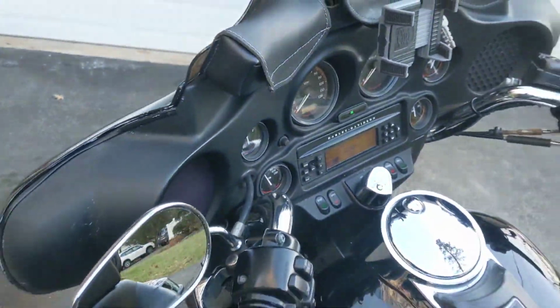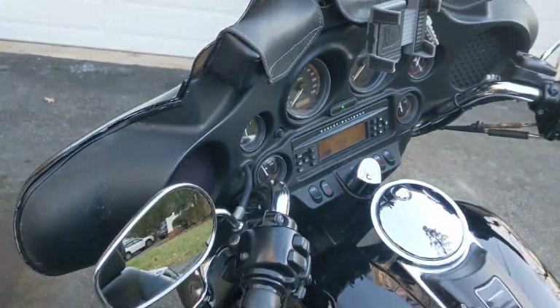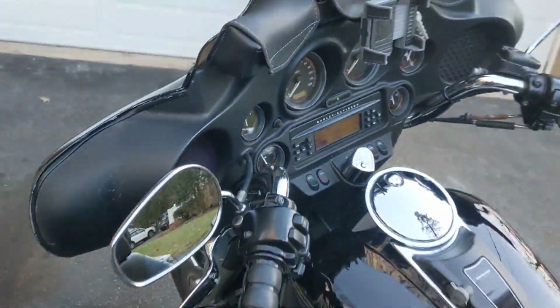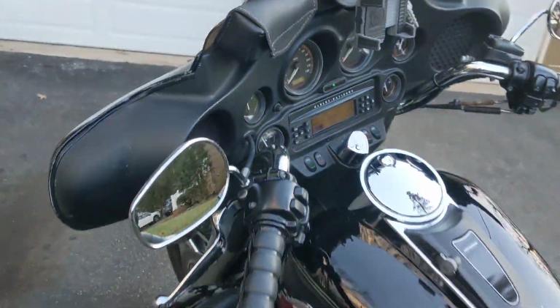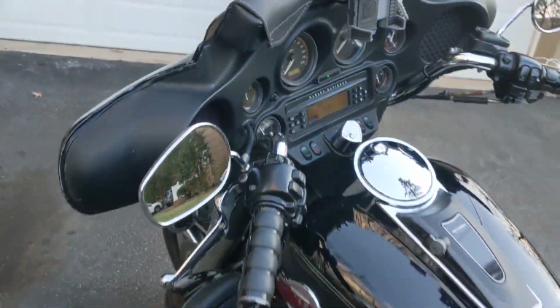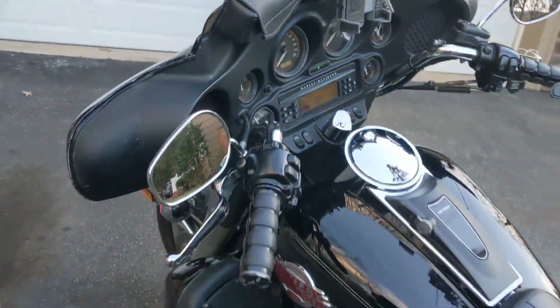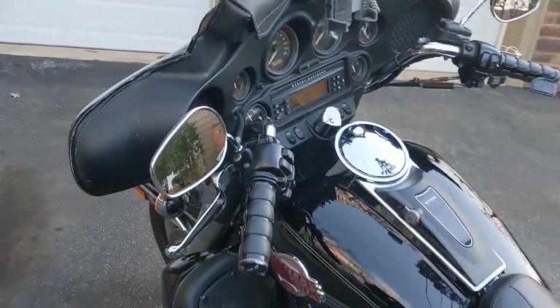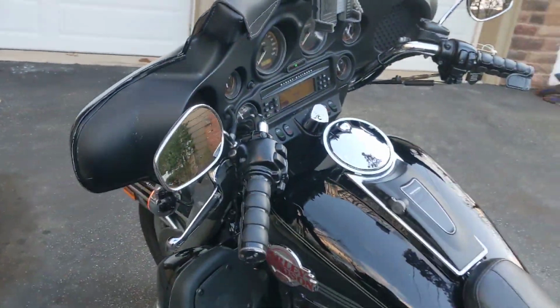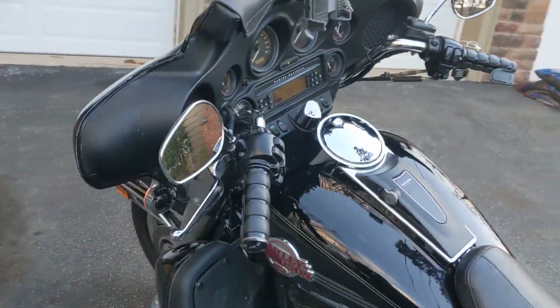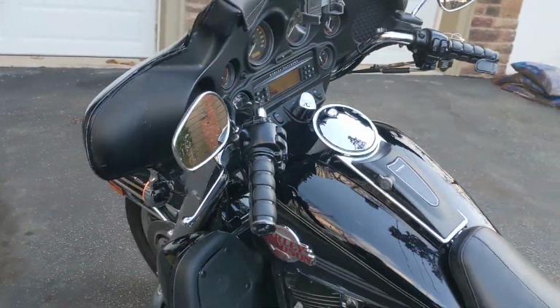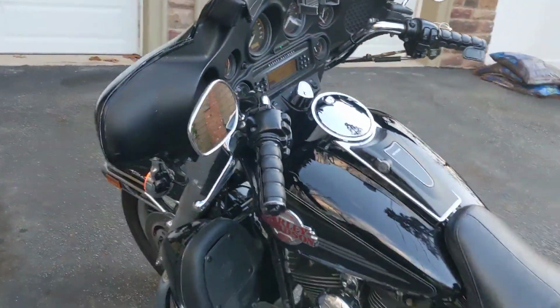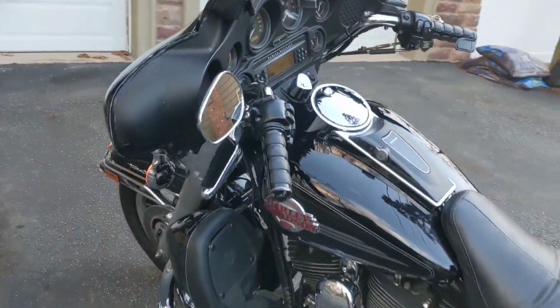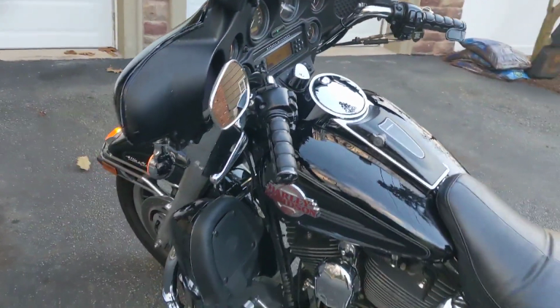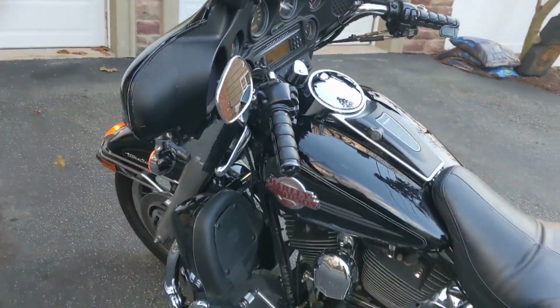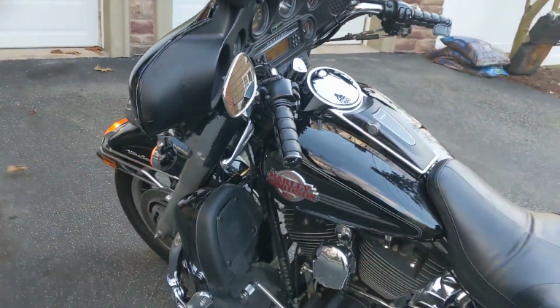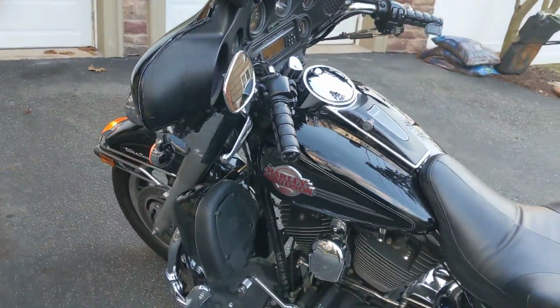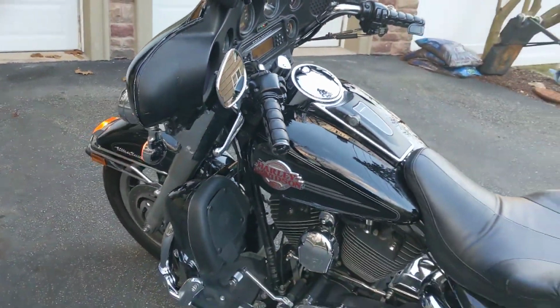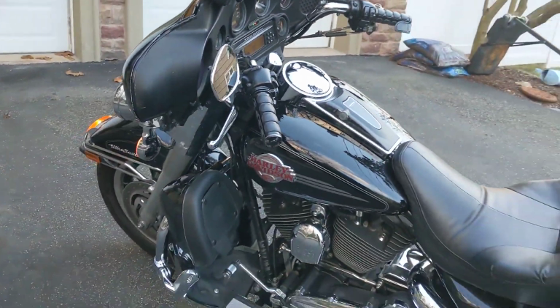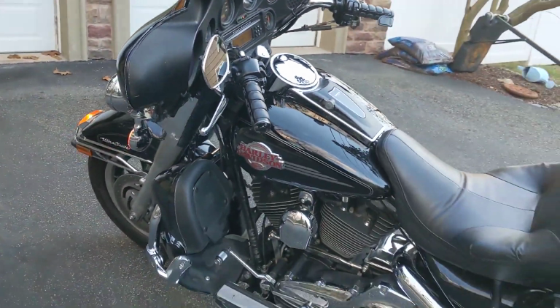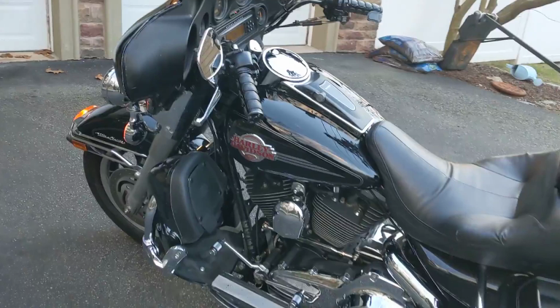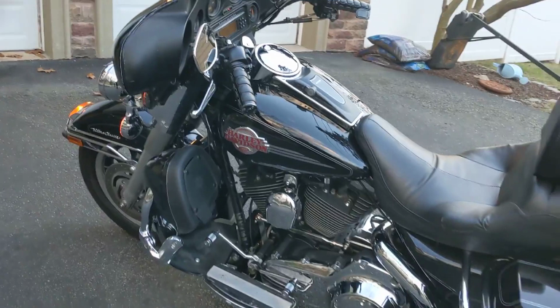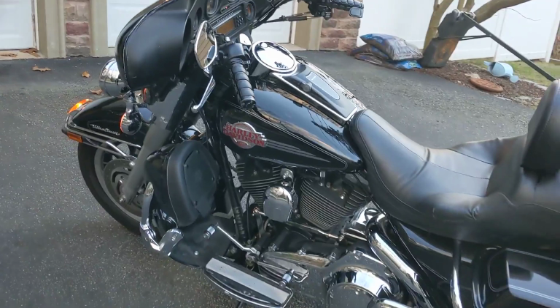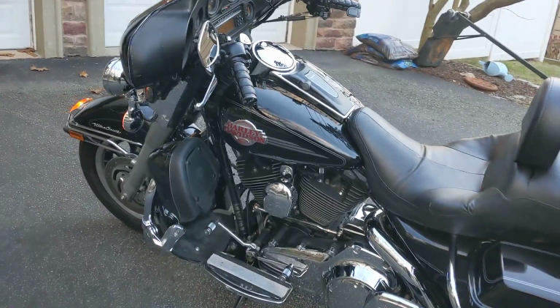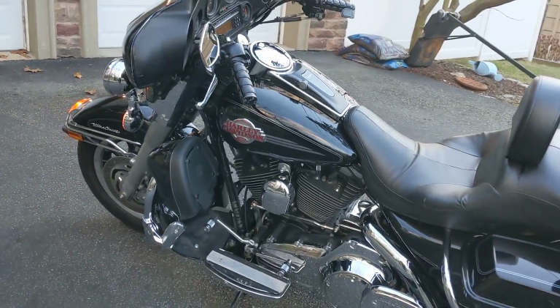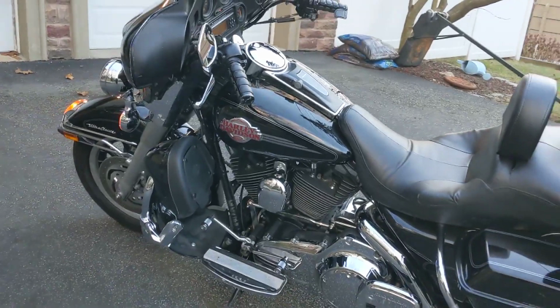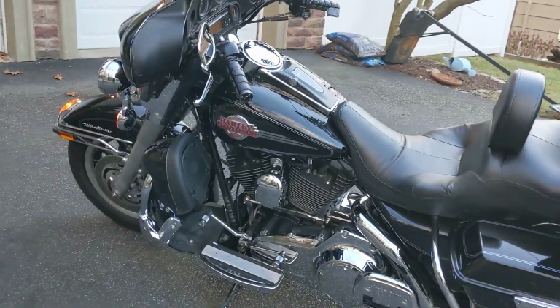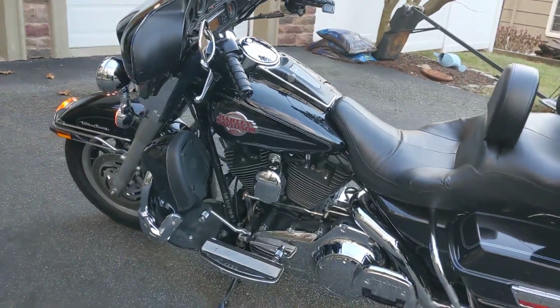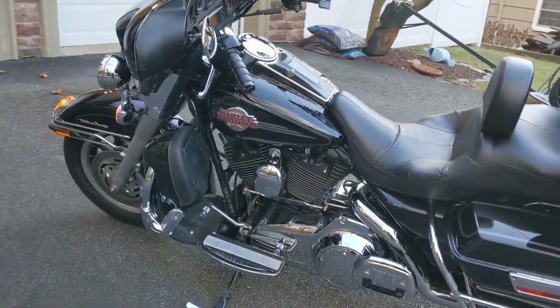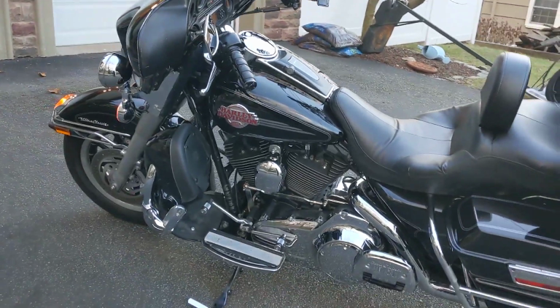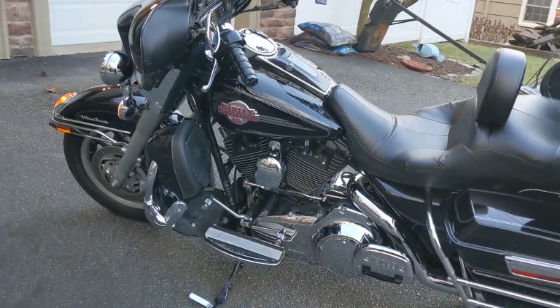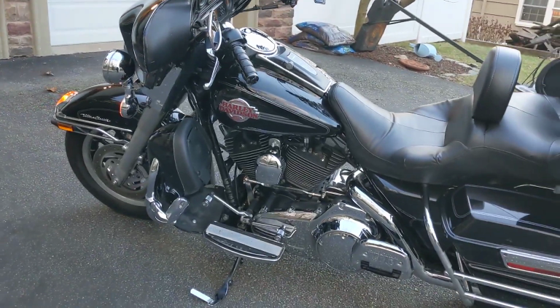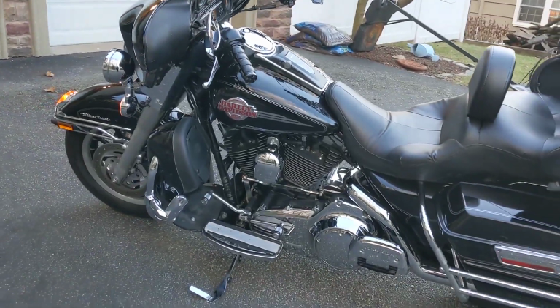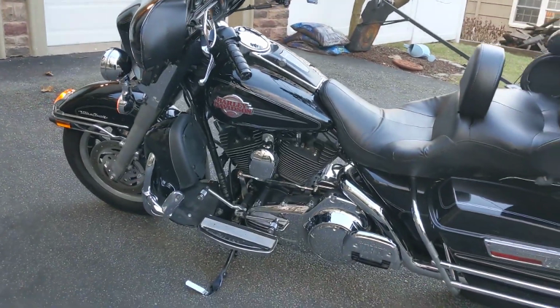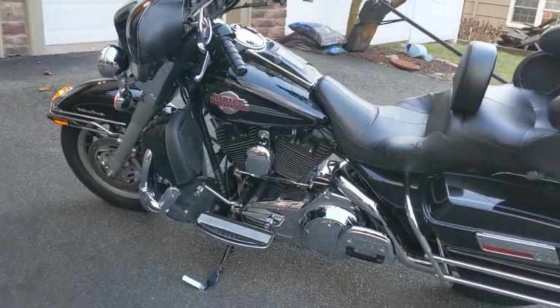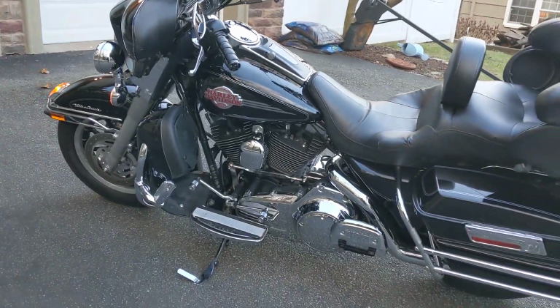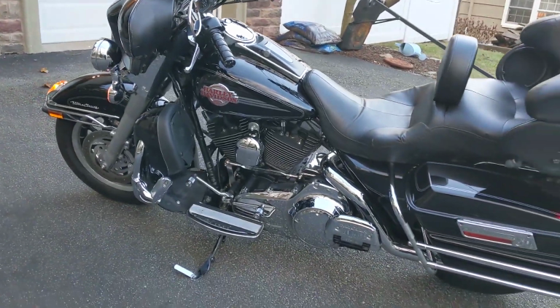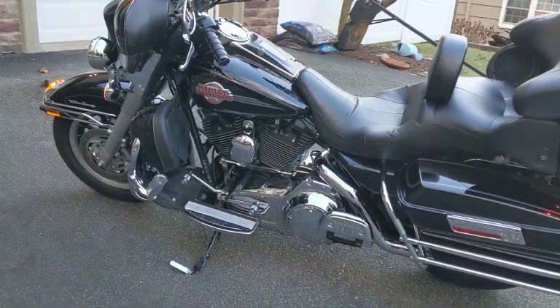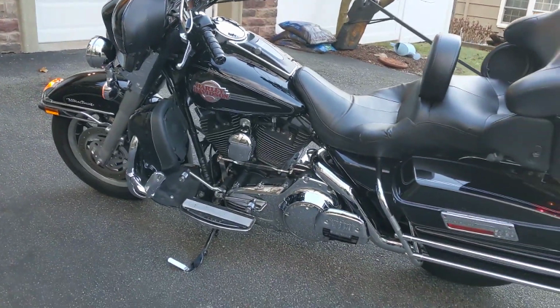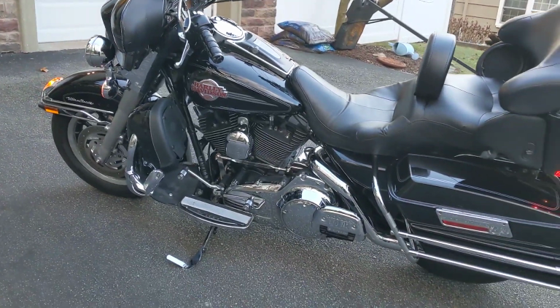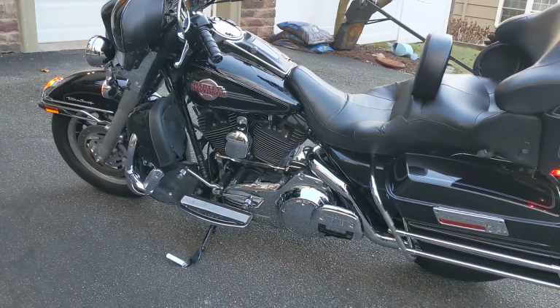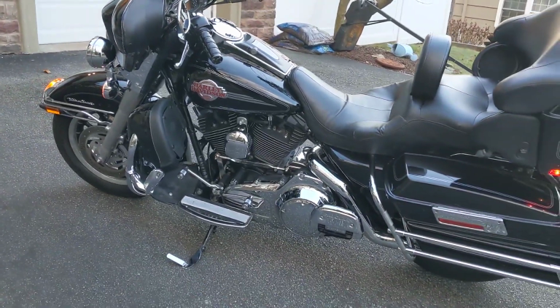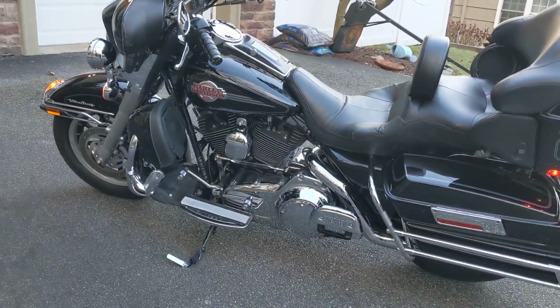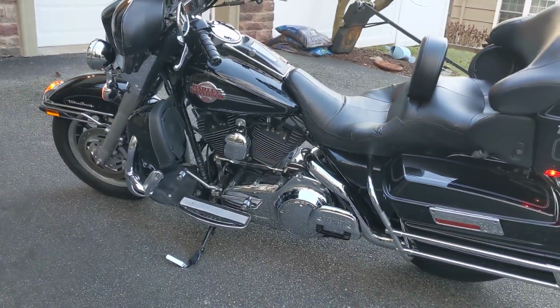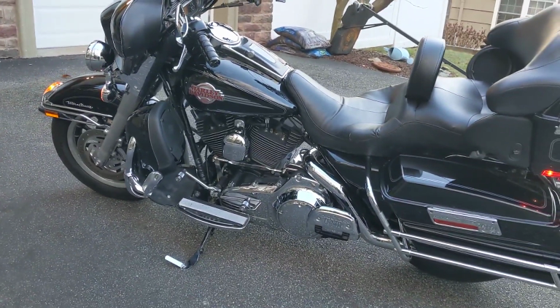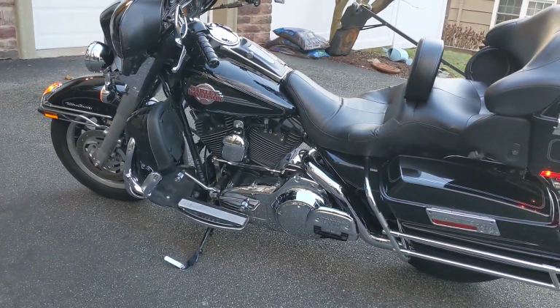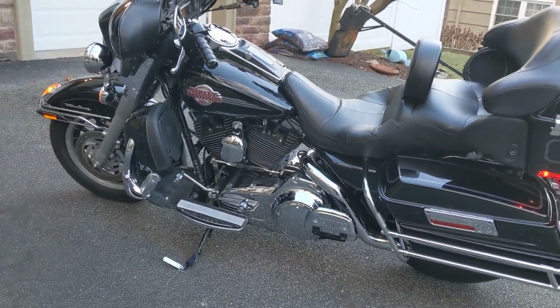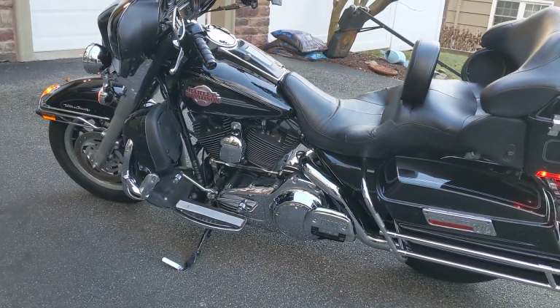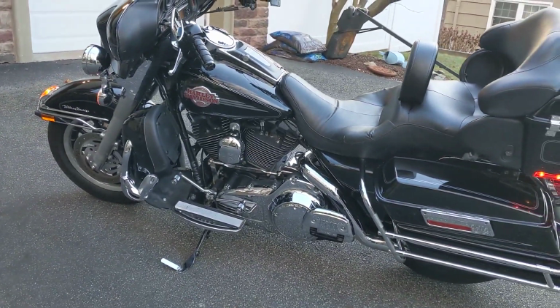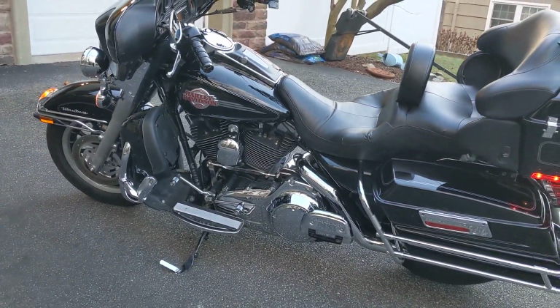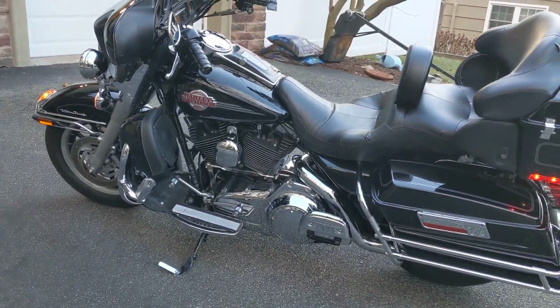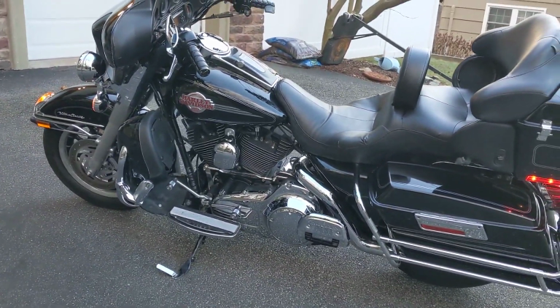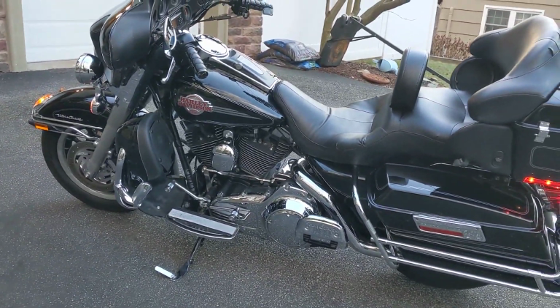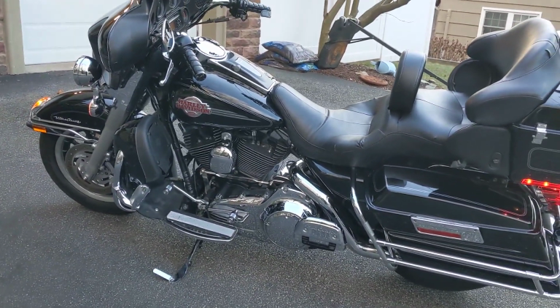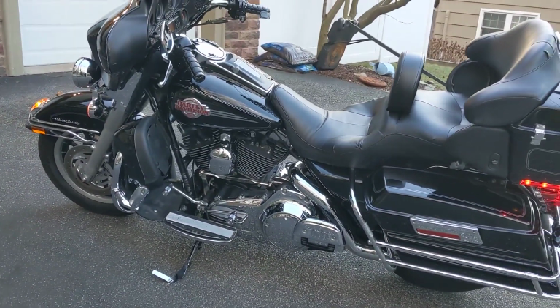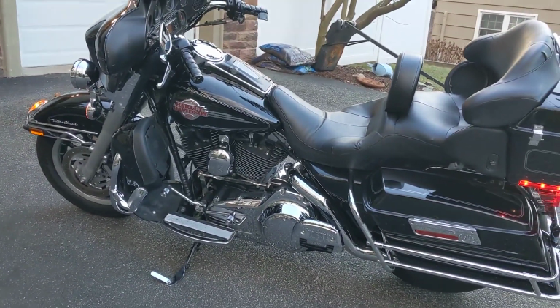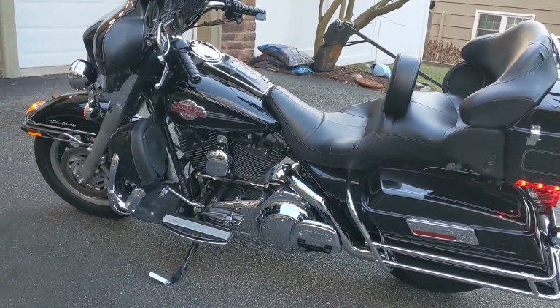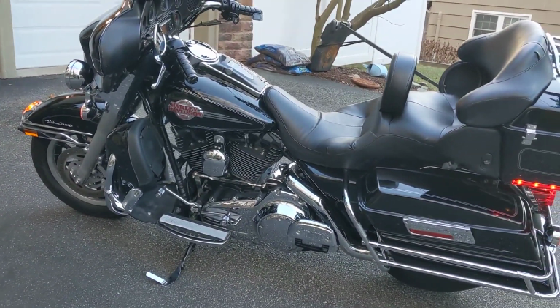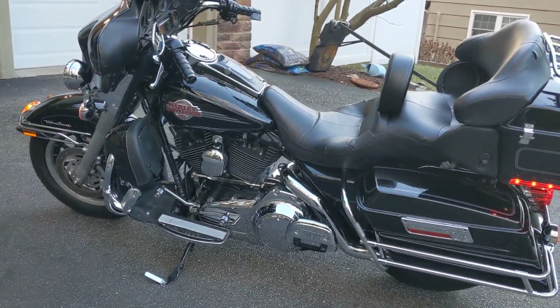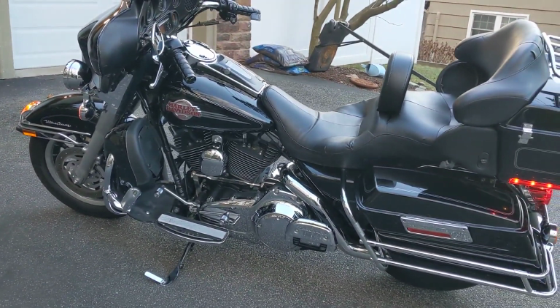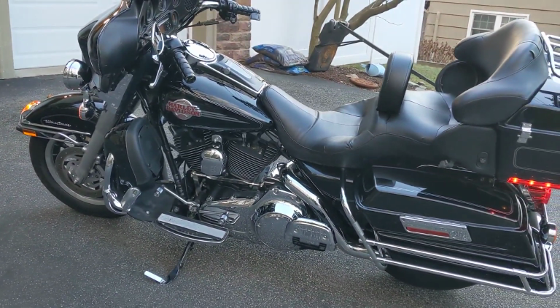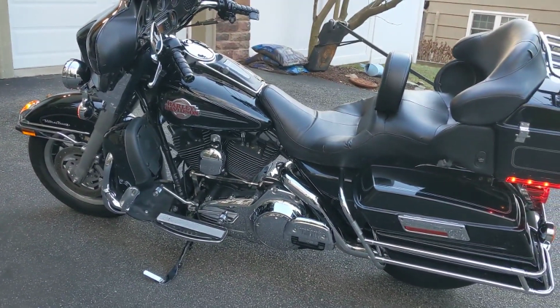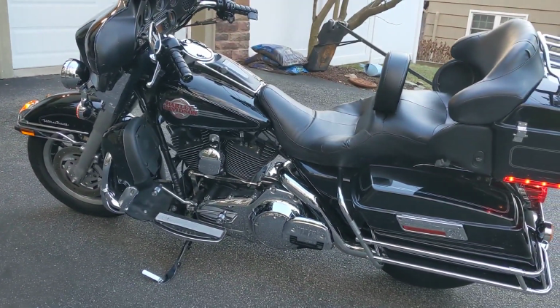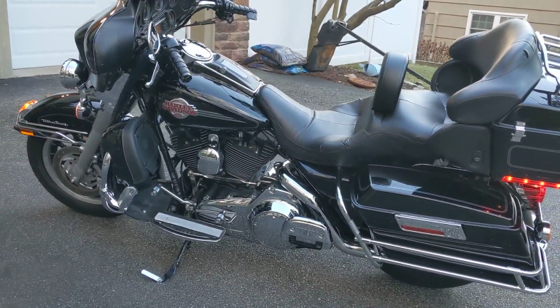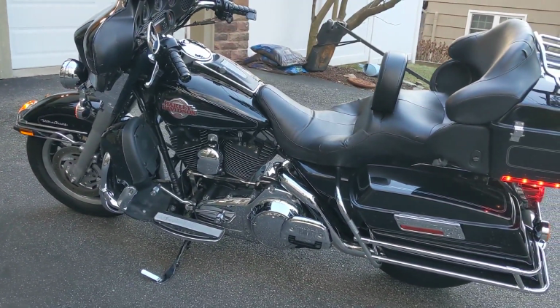Don't miss out guys, this is a very nice bike. Sure to give you a lot of years of enjoyment. Thanks for watching this video.